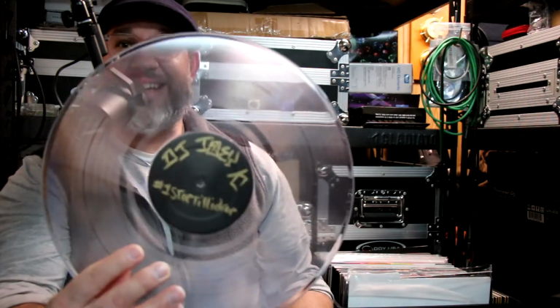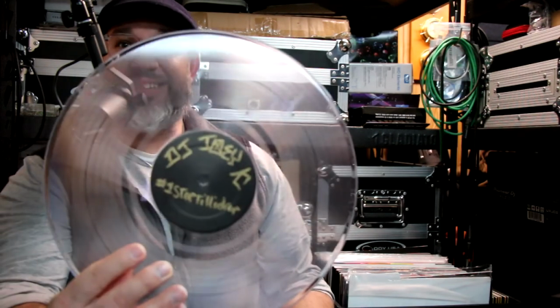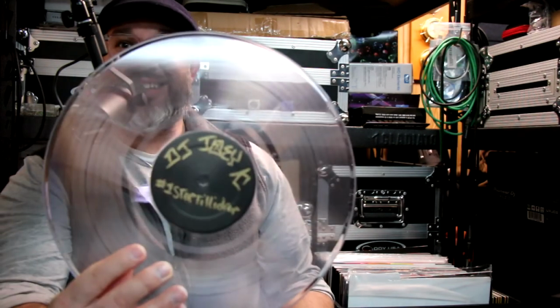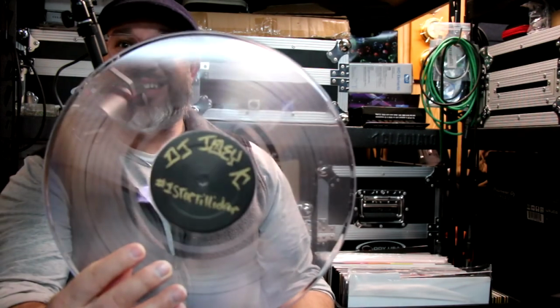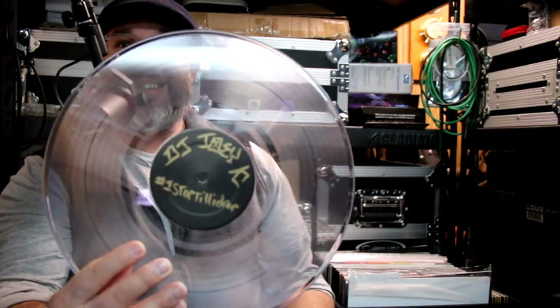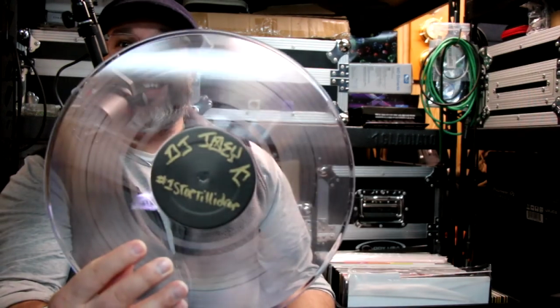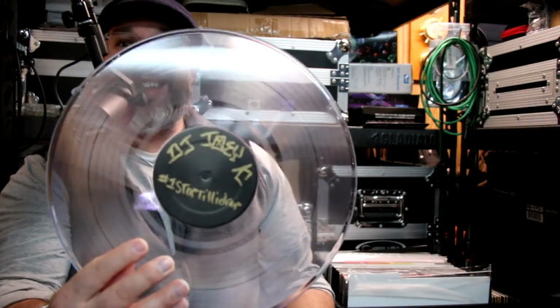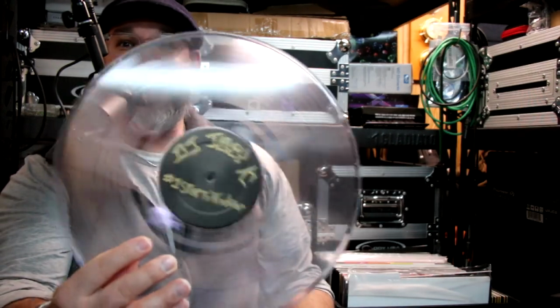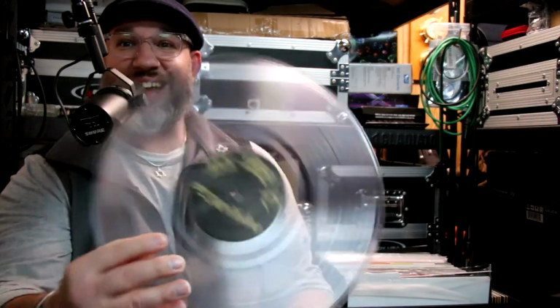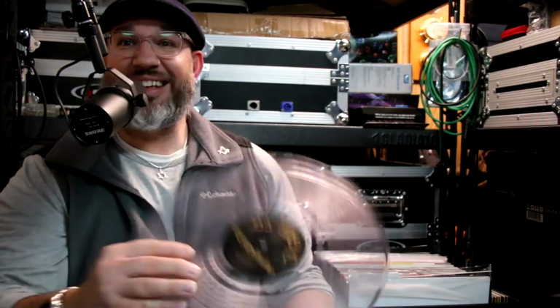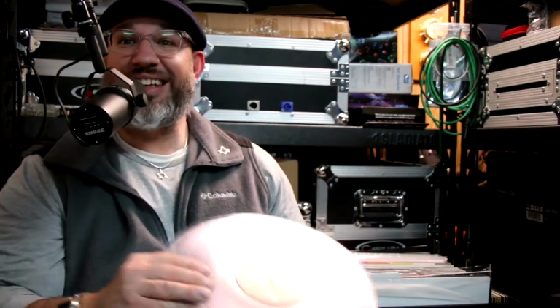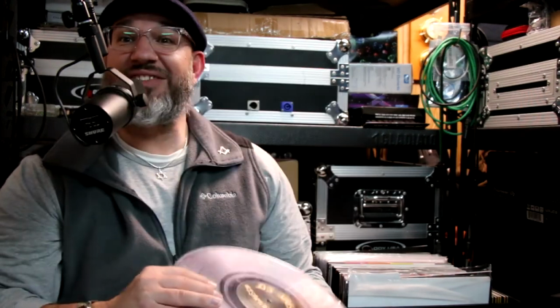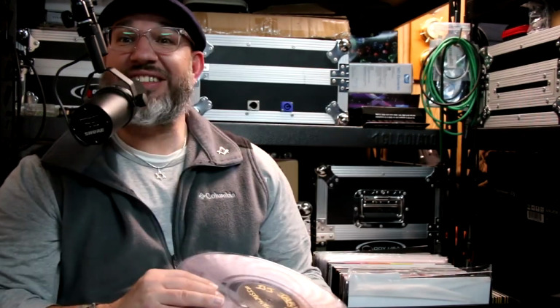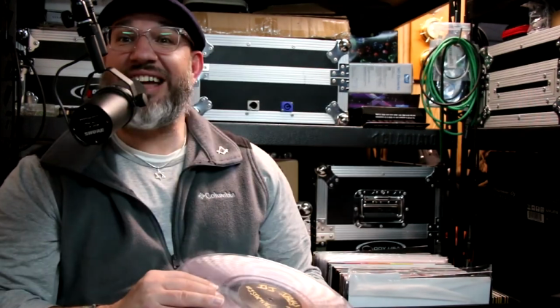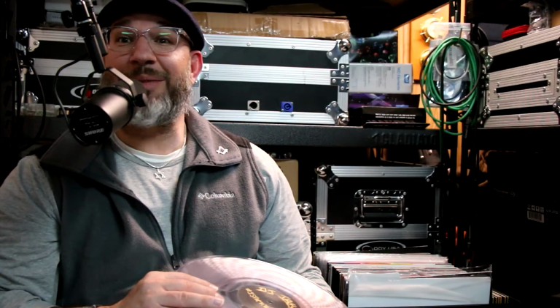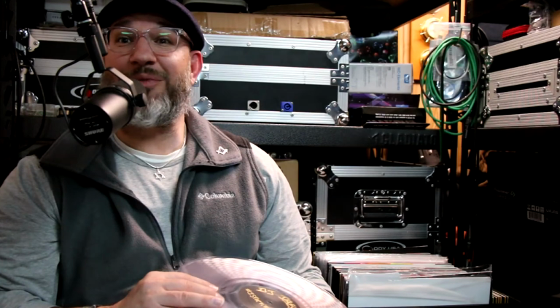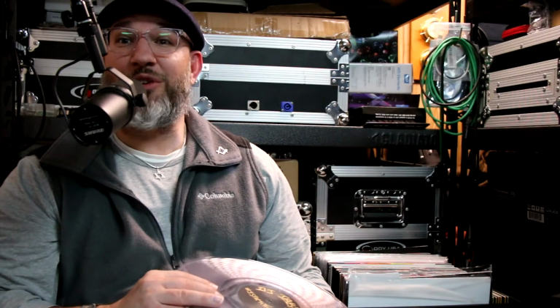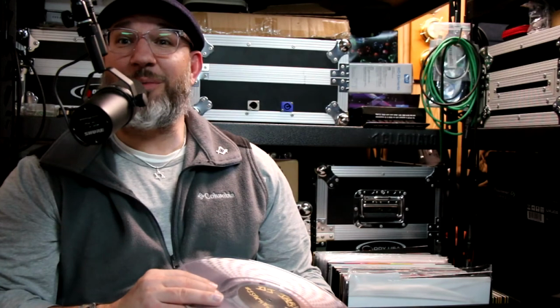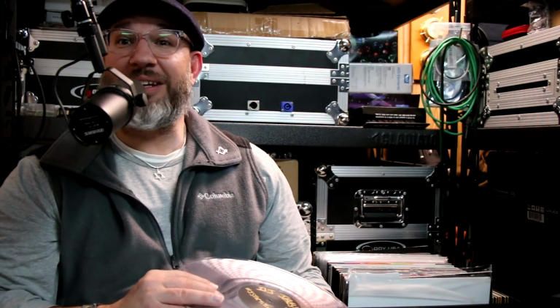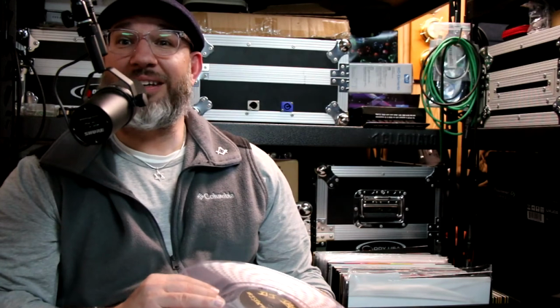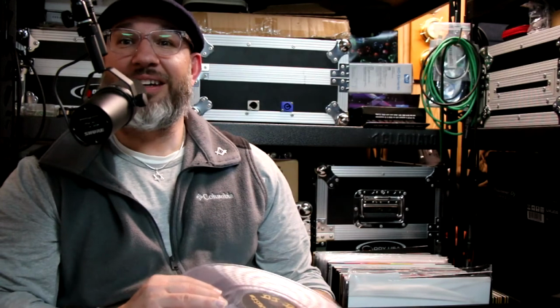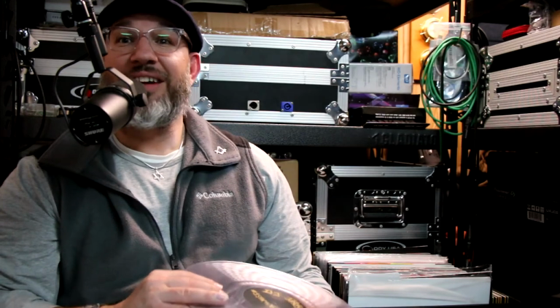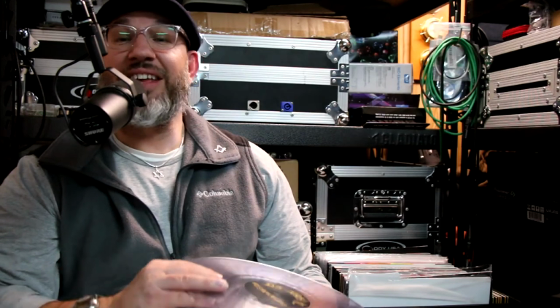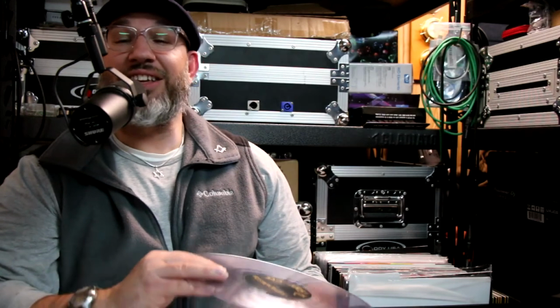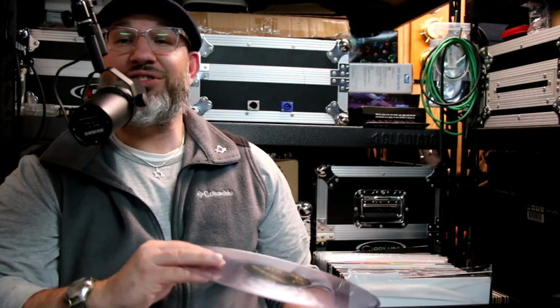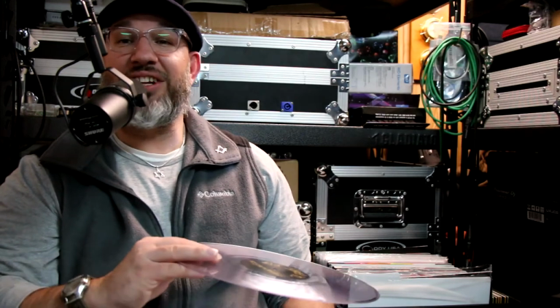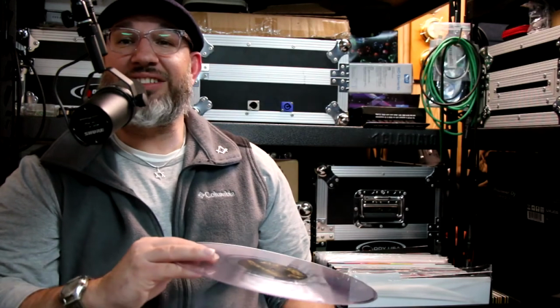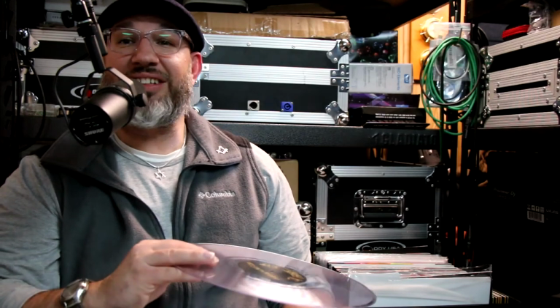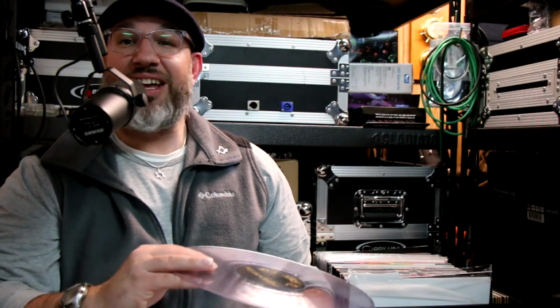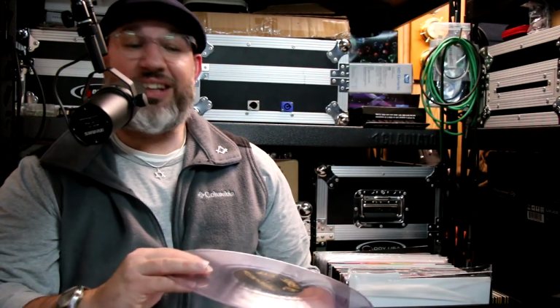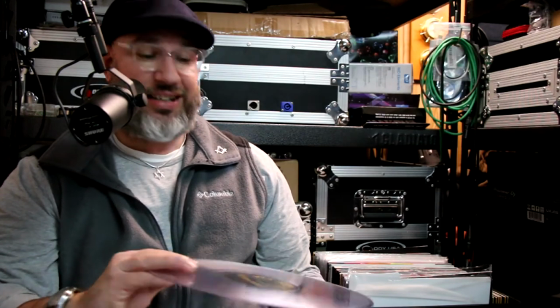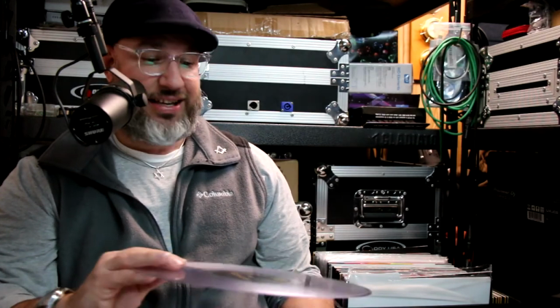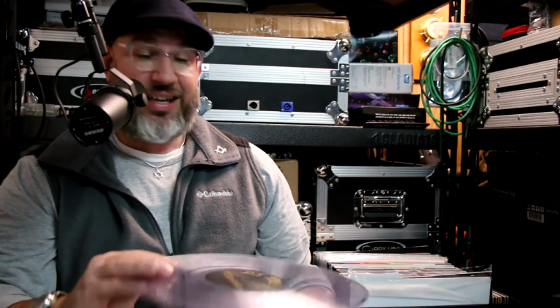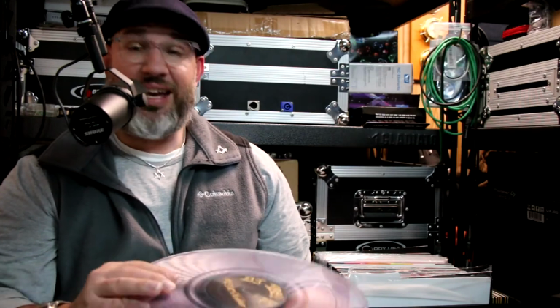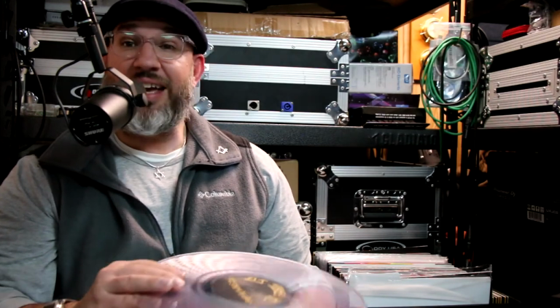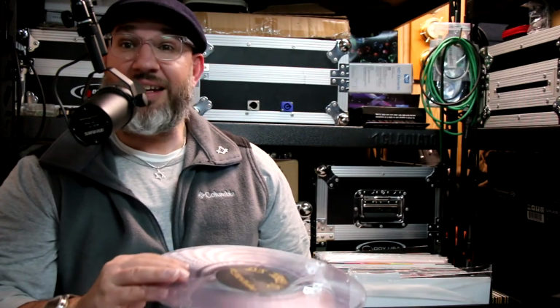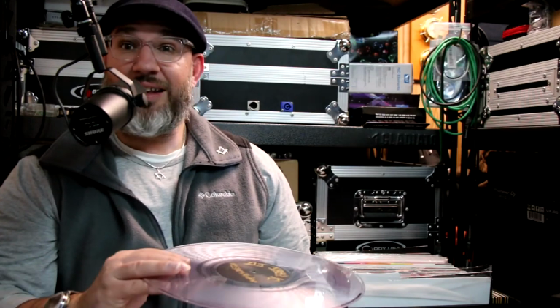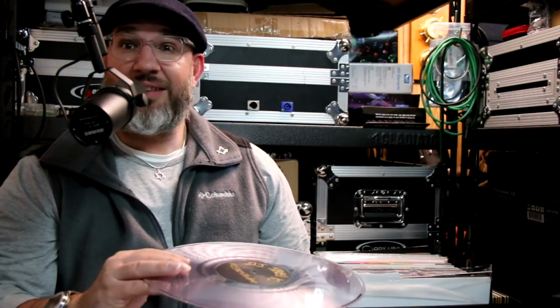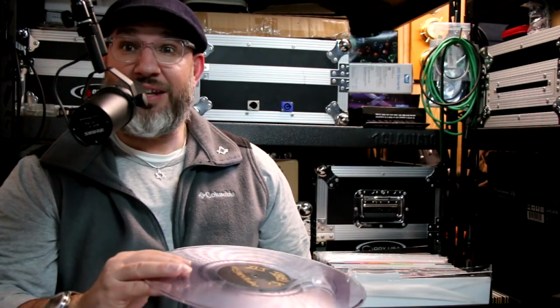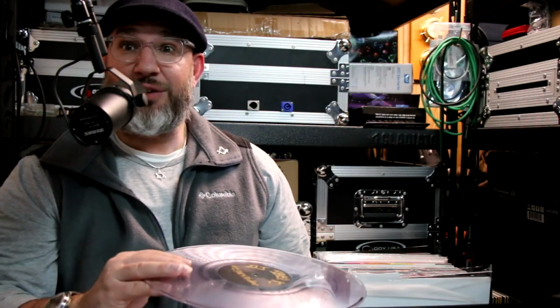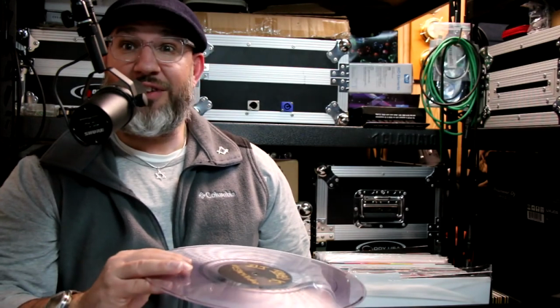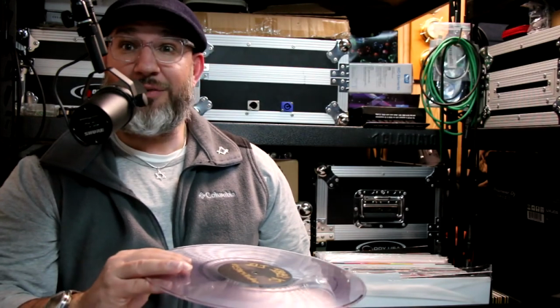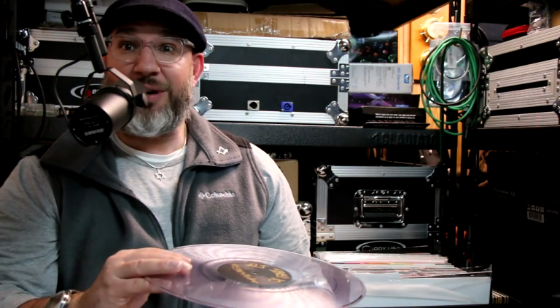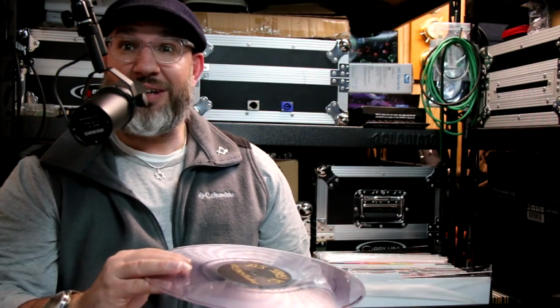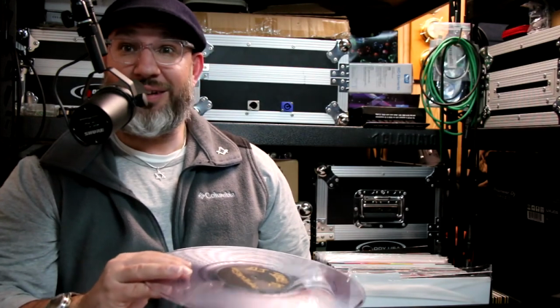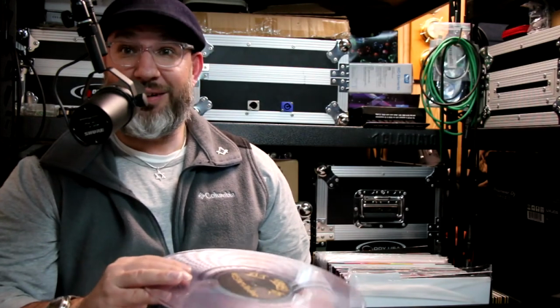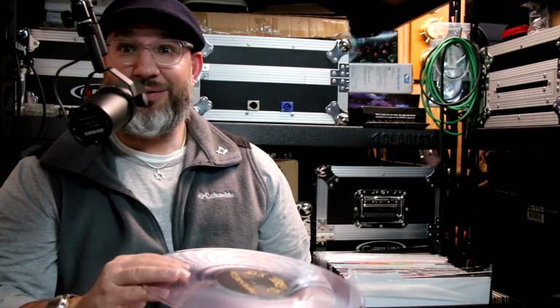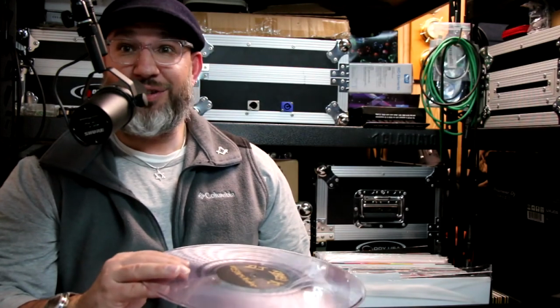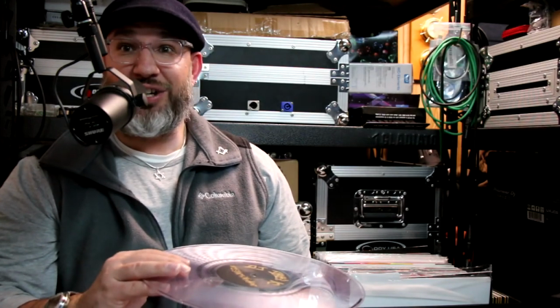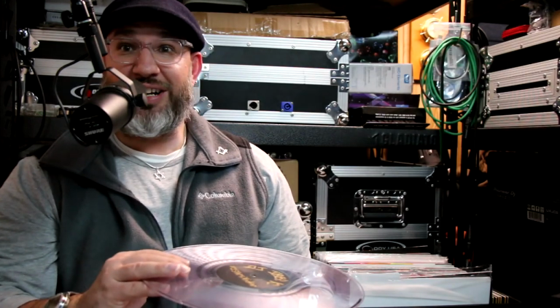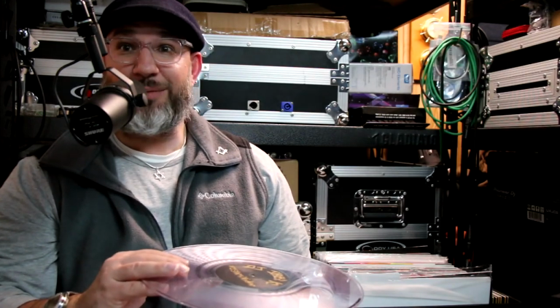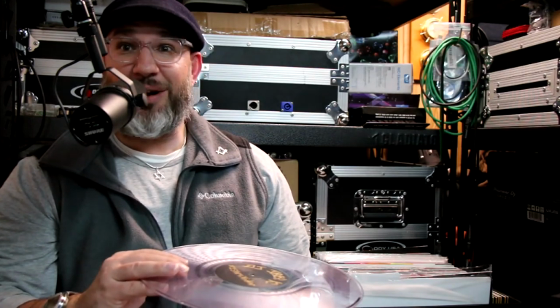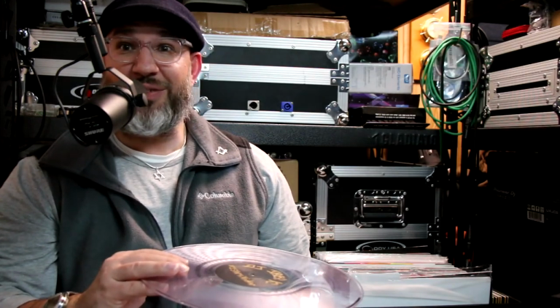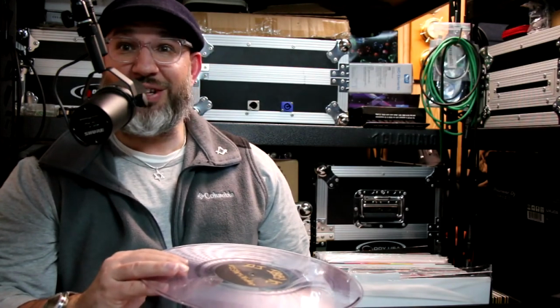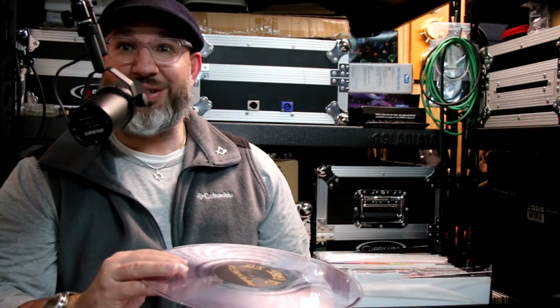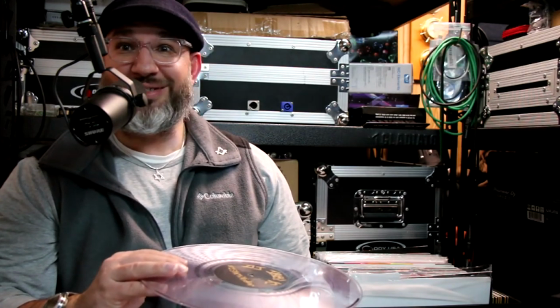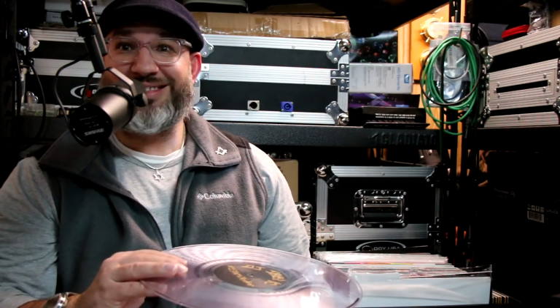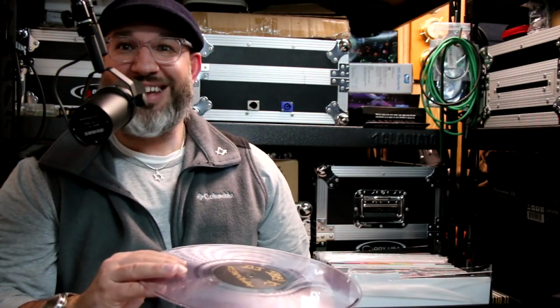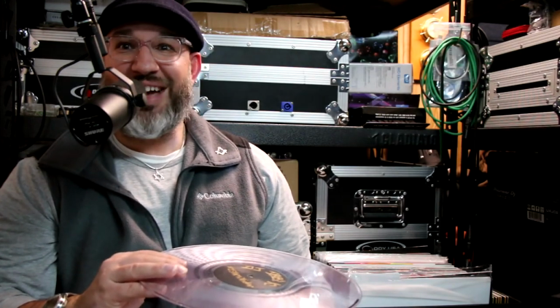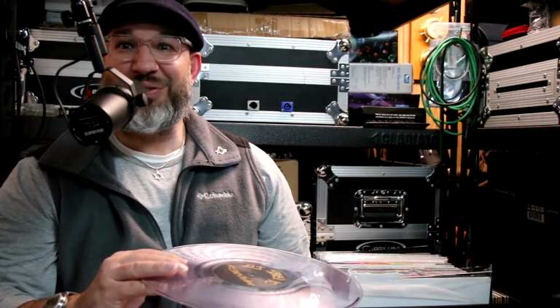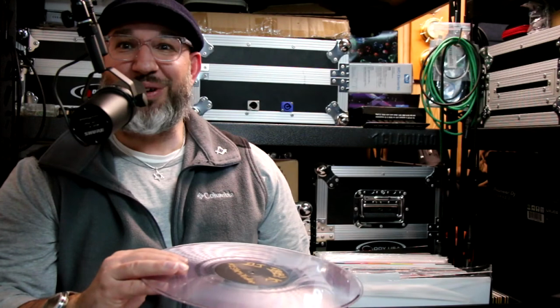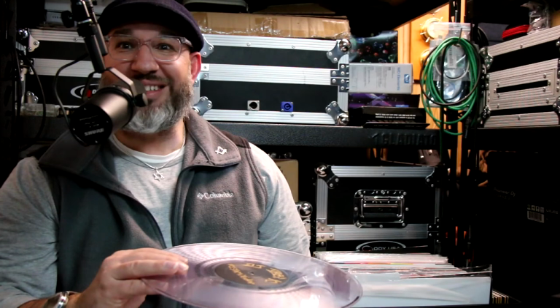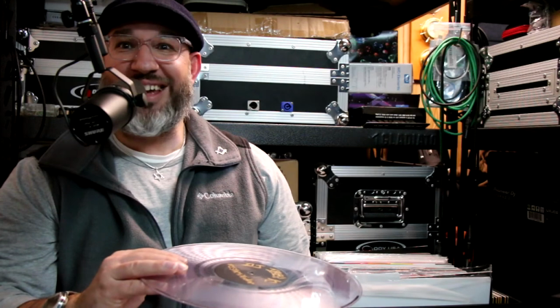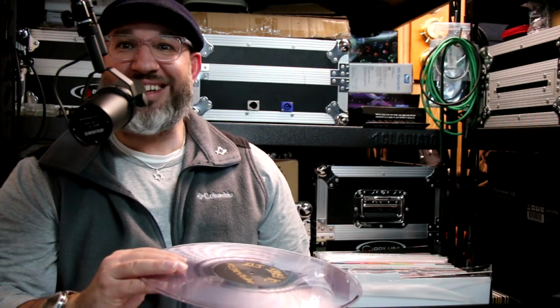He even signed them for me! Thank you, Jason Gelley, and thank you everybody for checking out my video — have a great day.